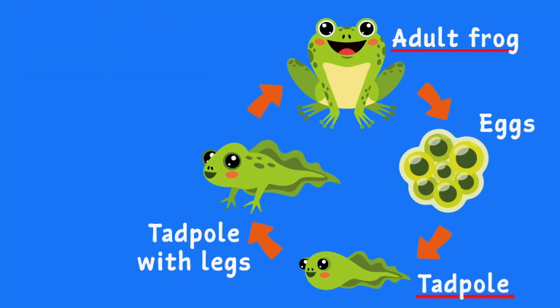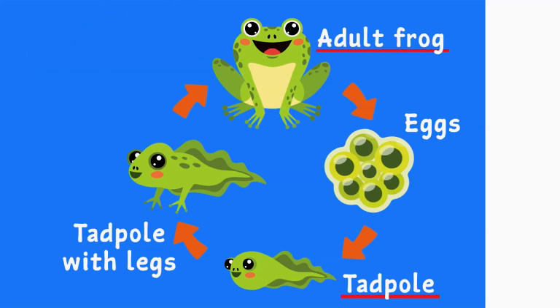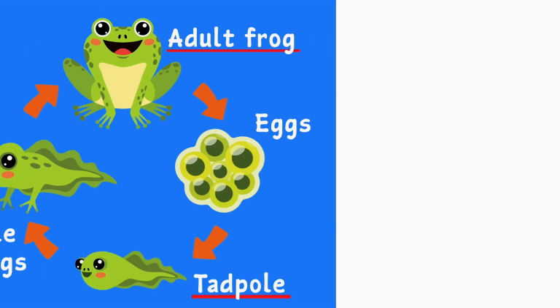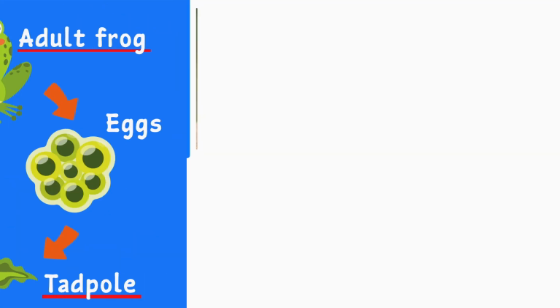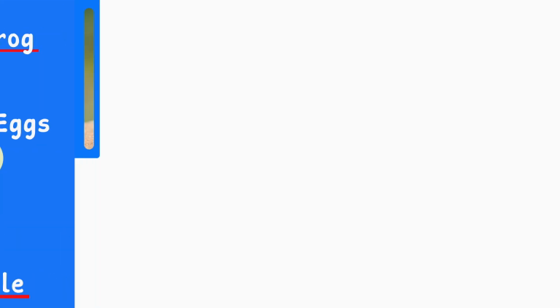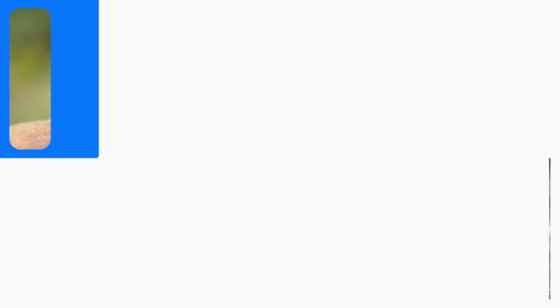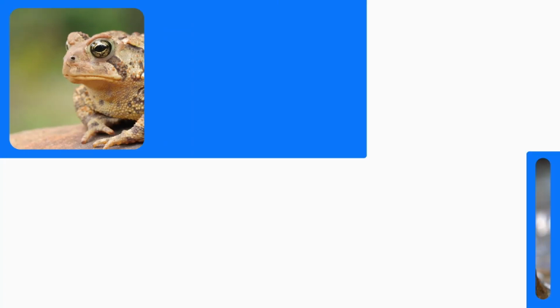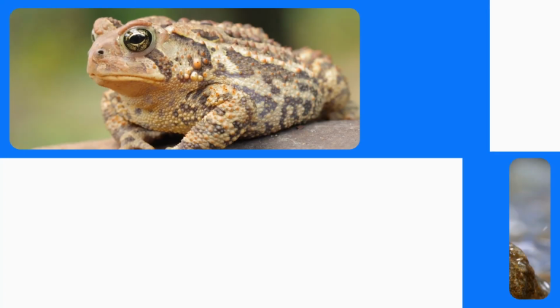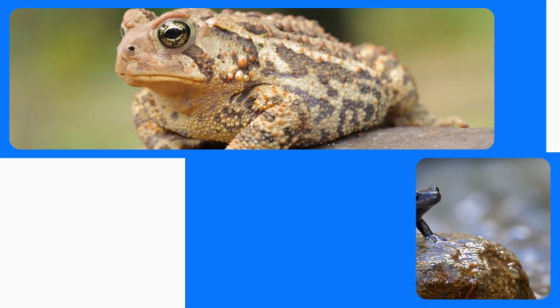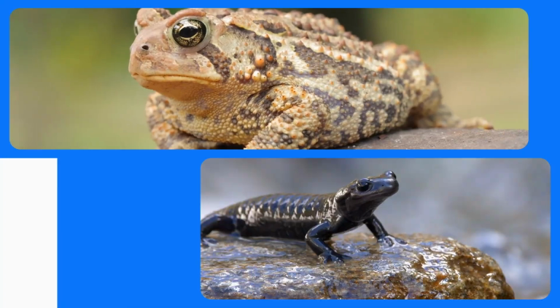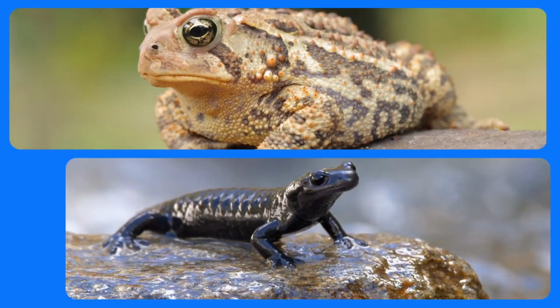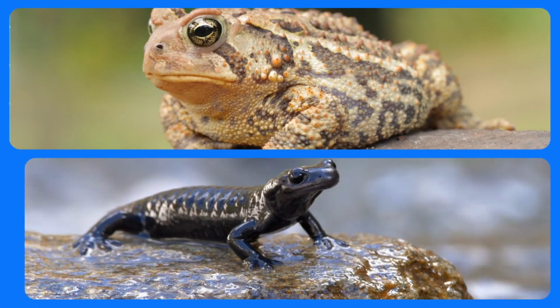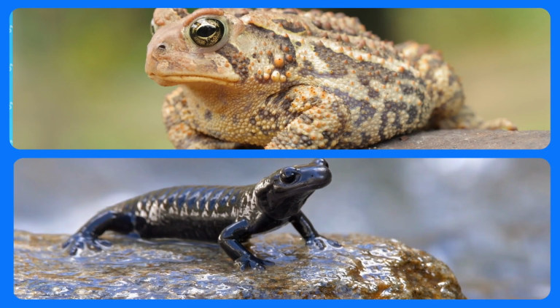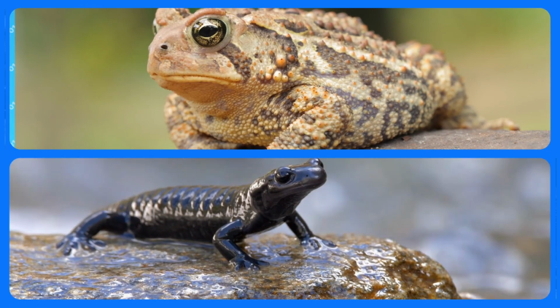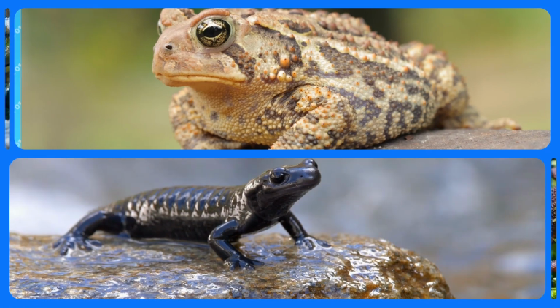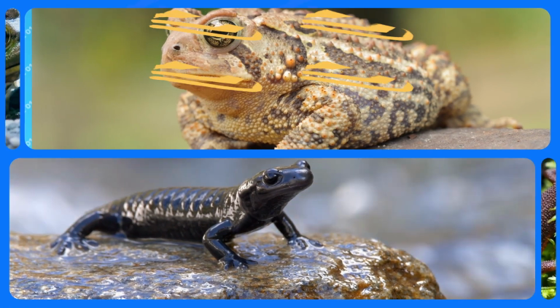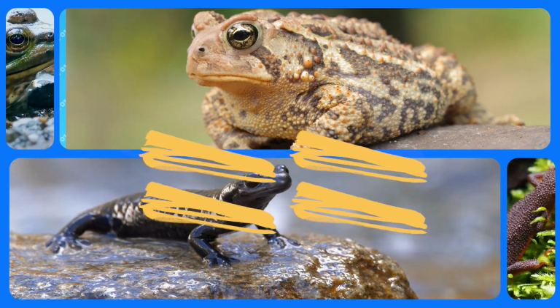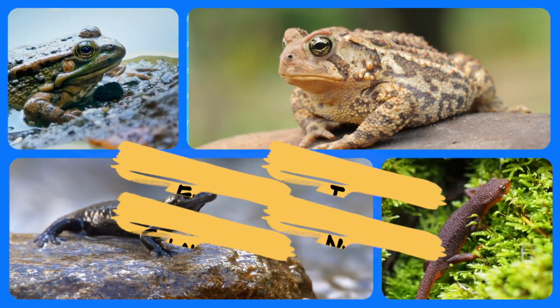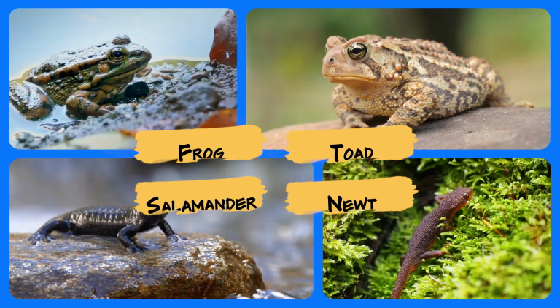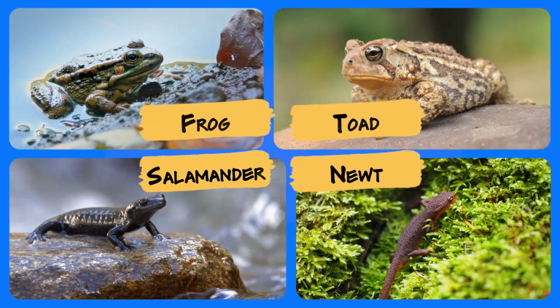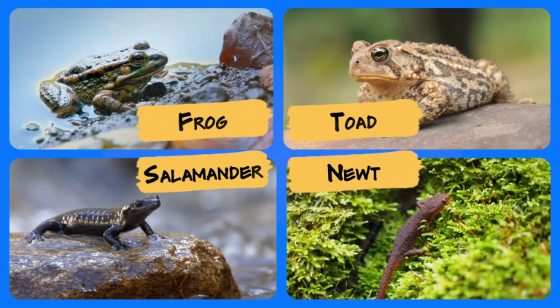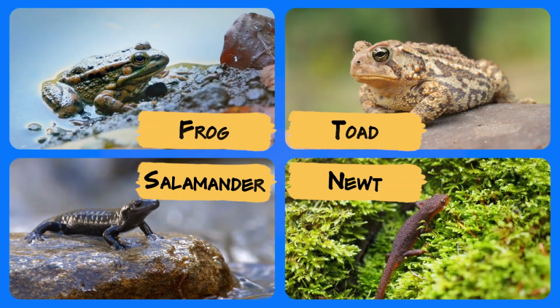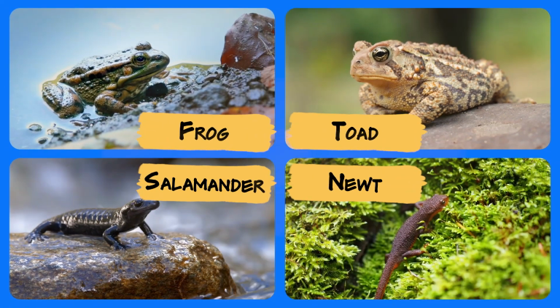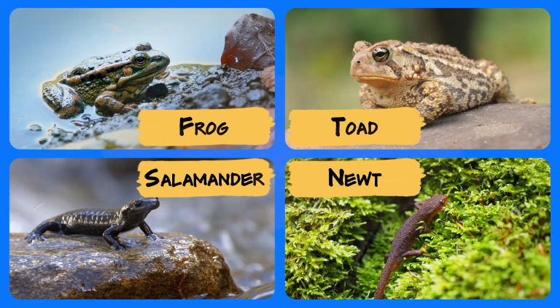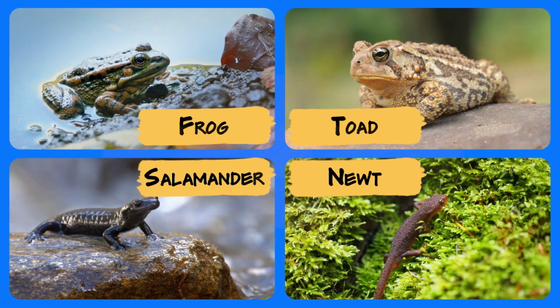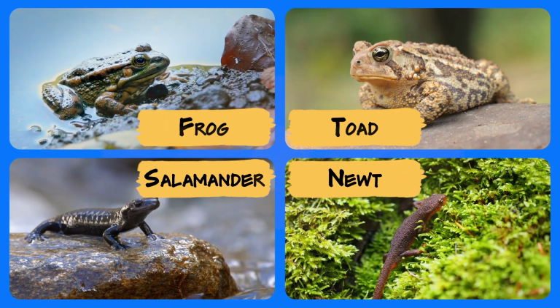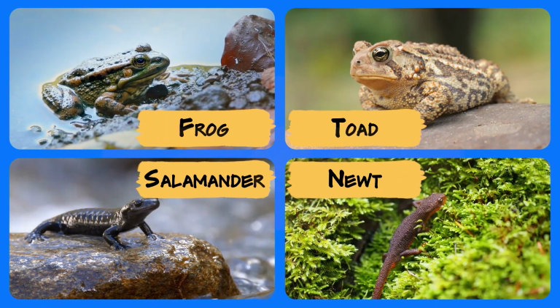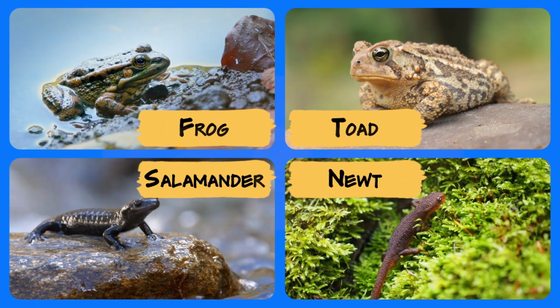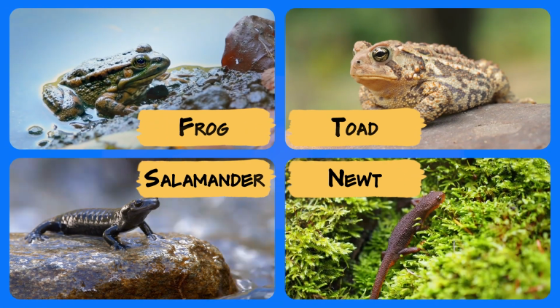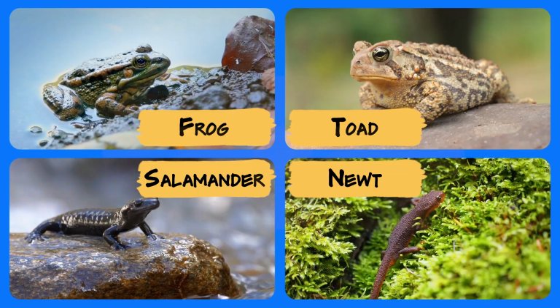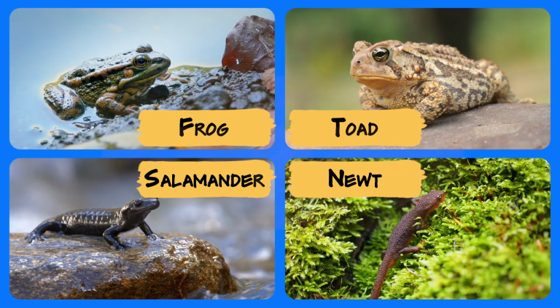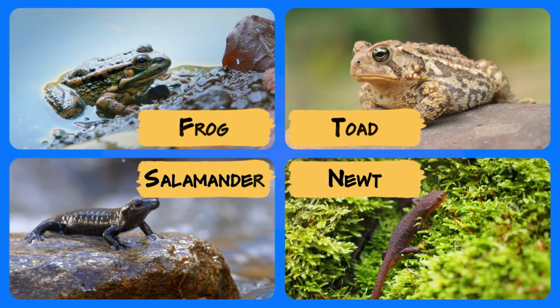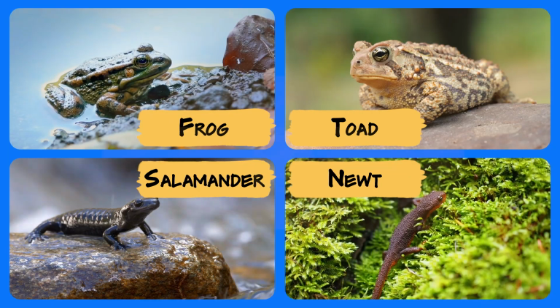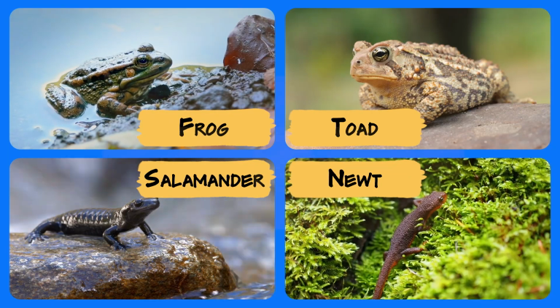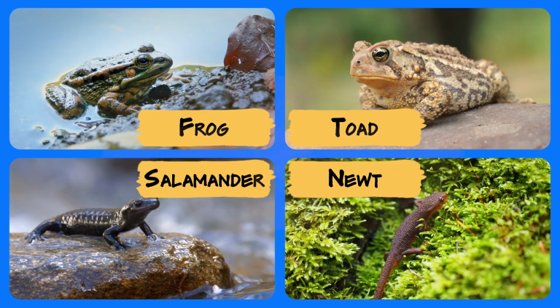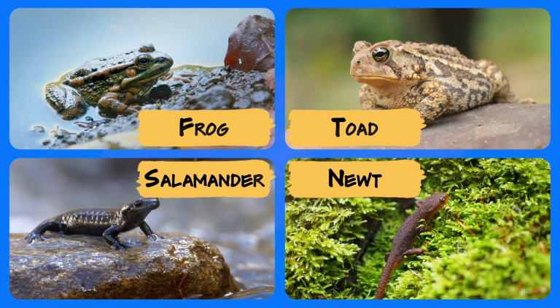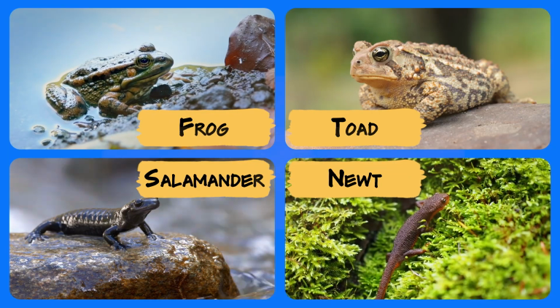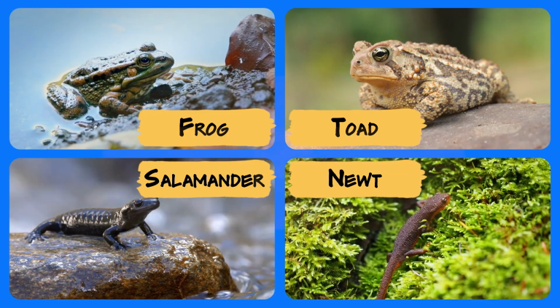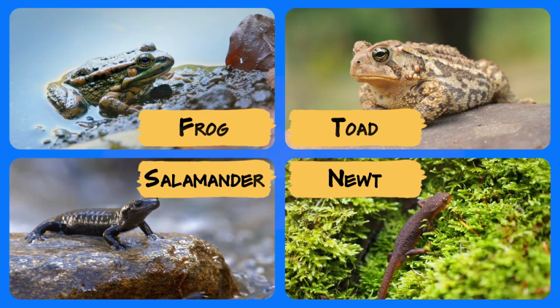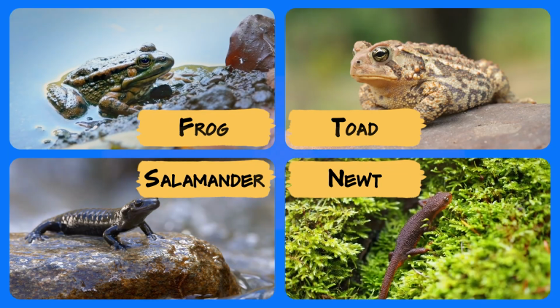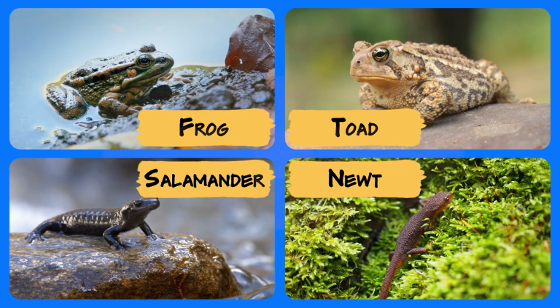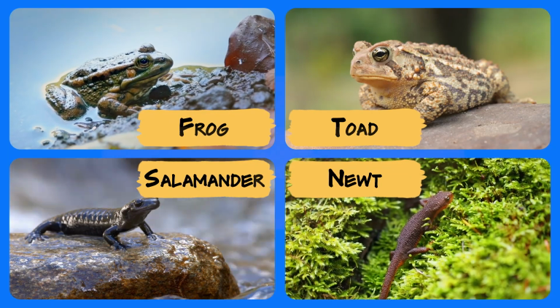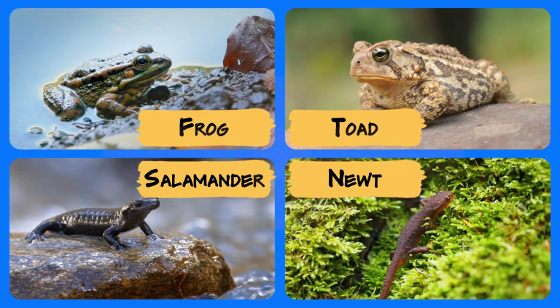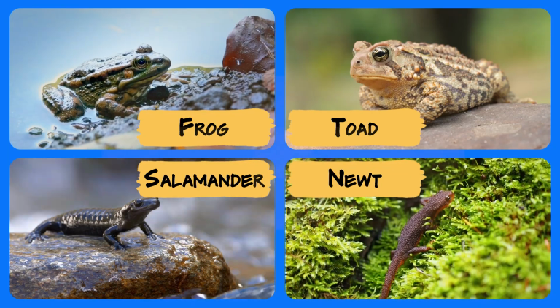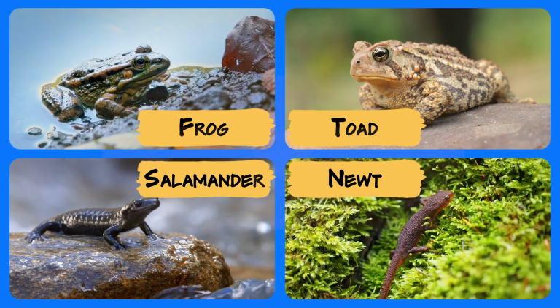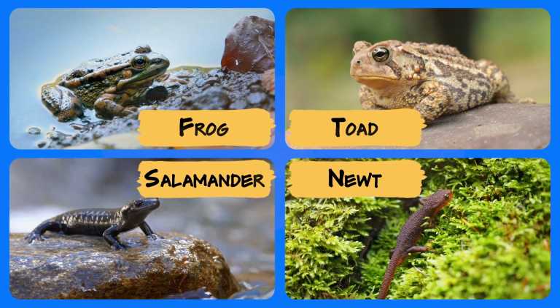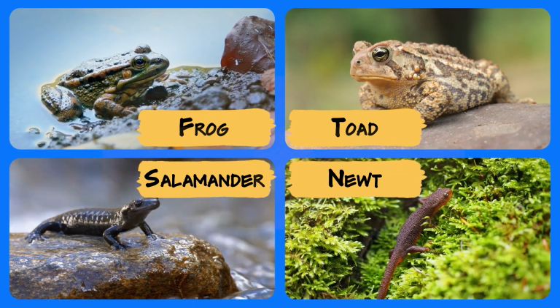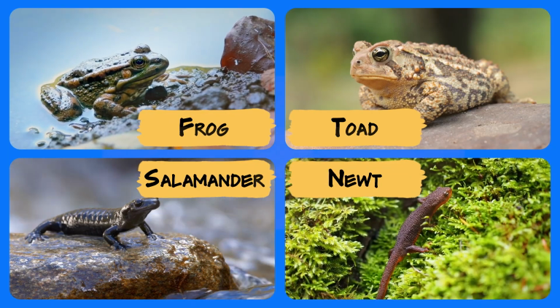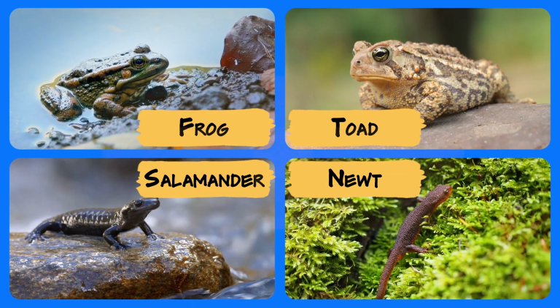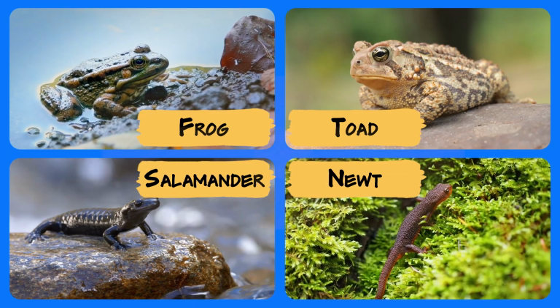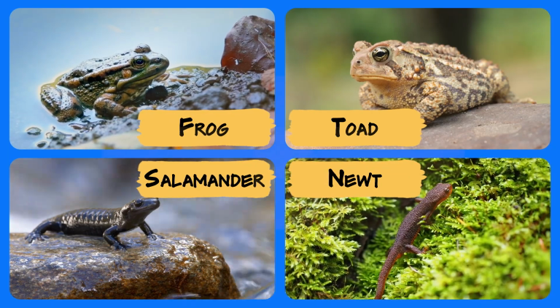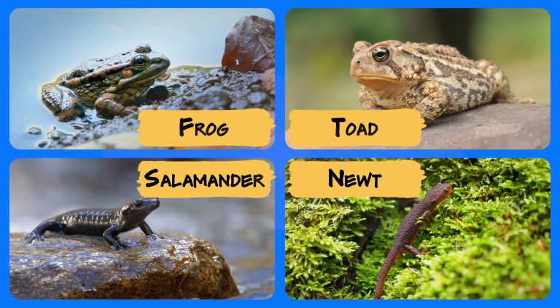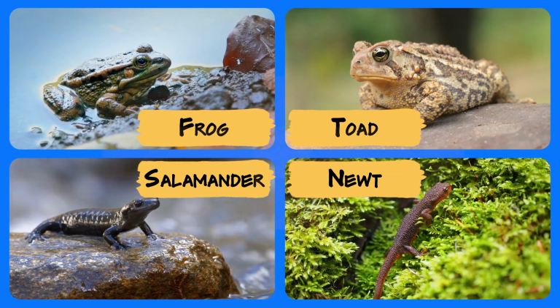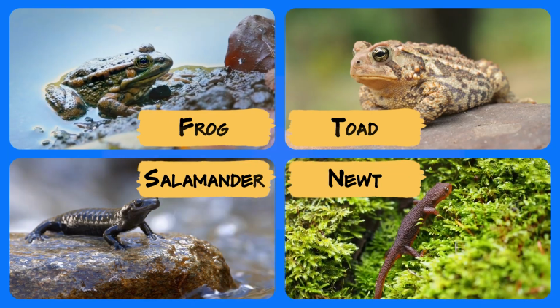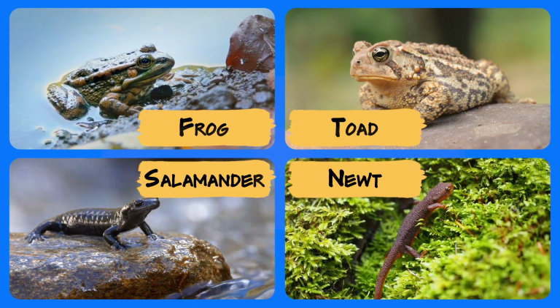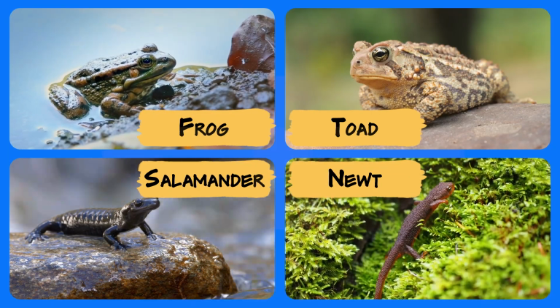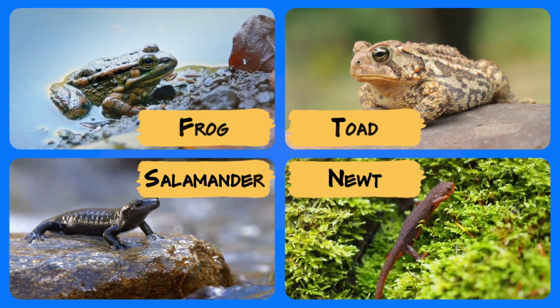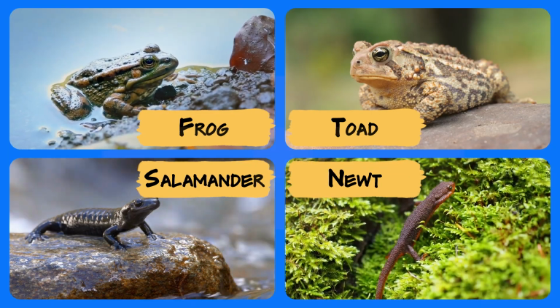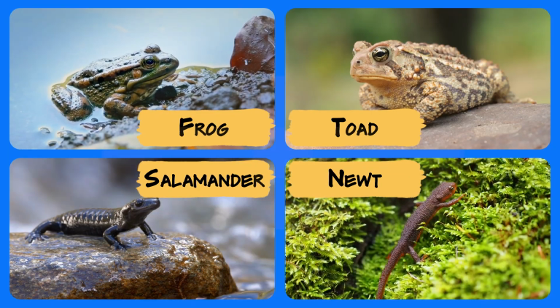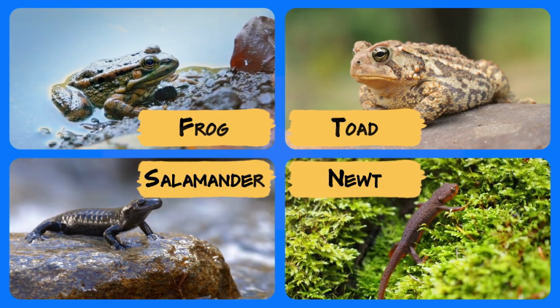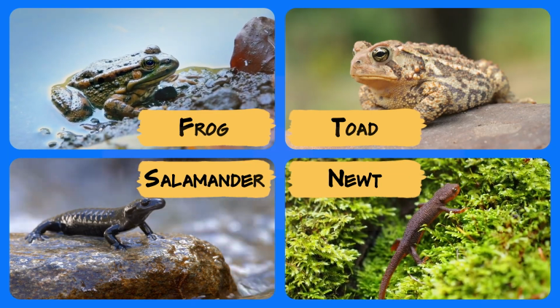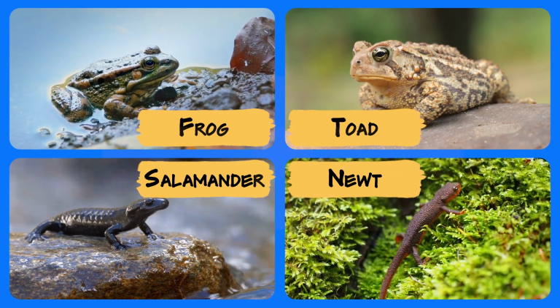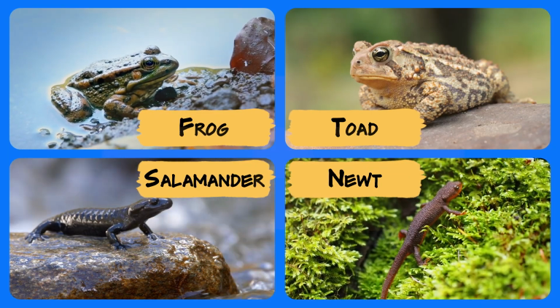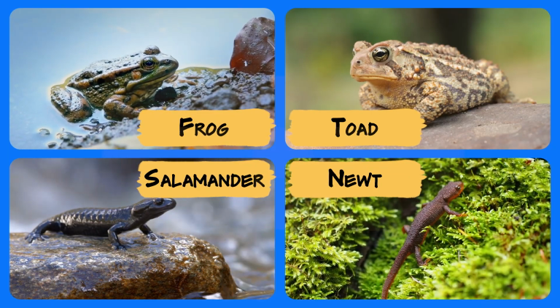So that means frogs, toads, salamanders, and newts are all amphibians.